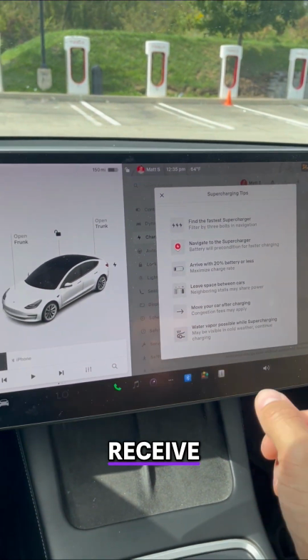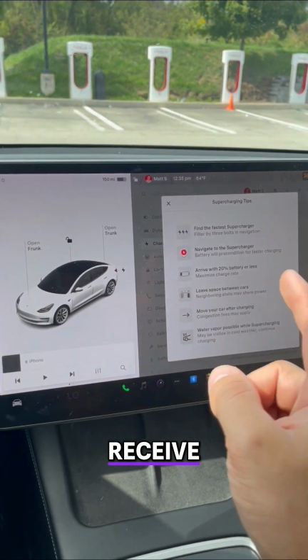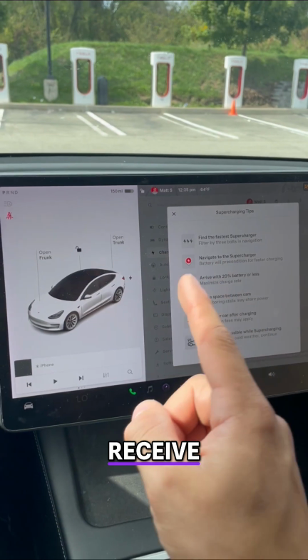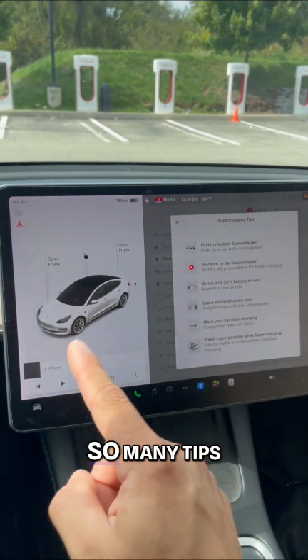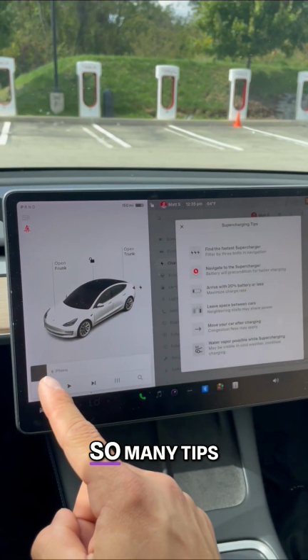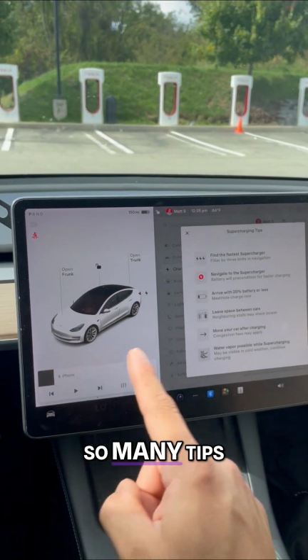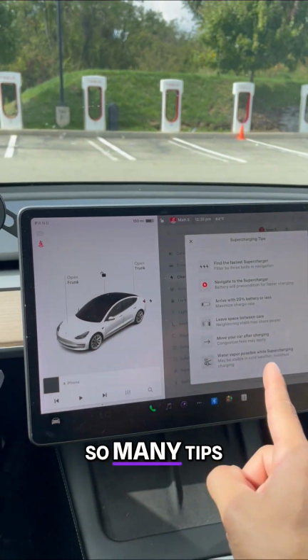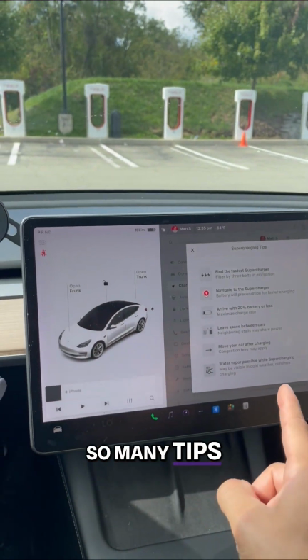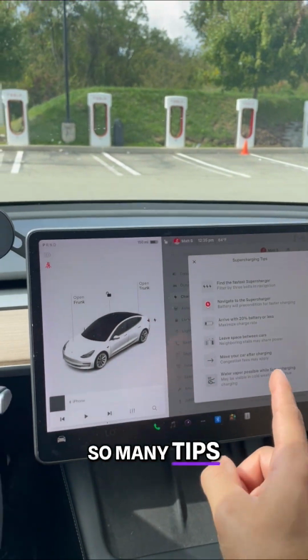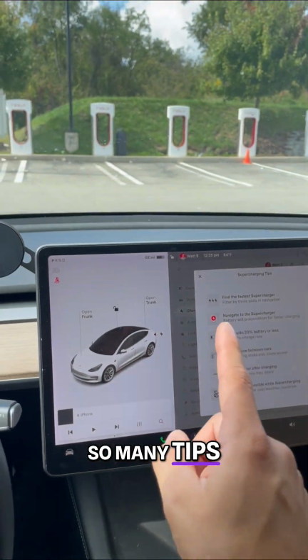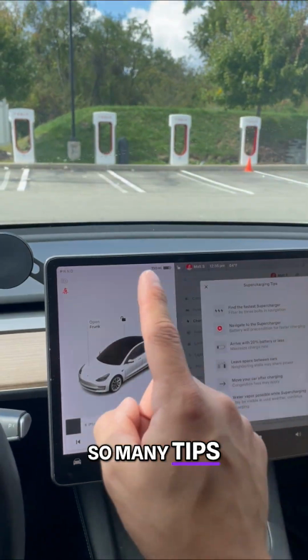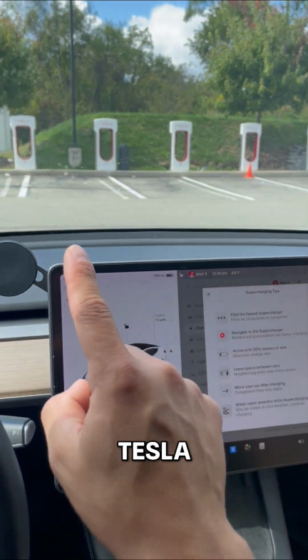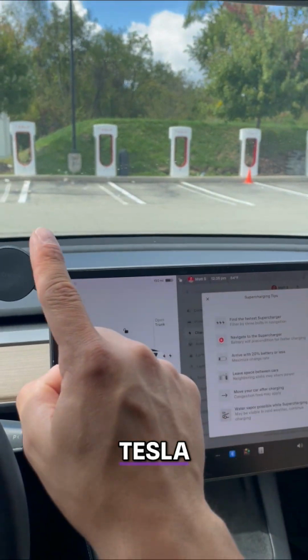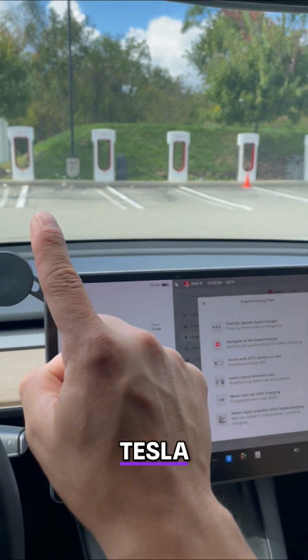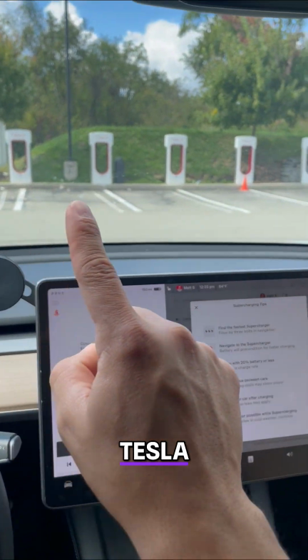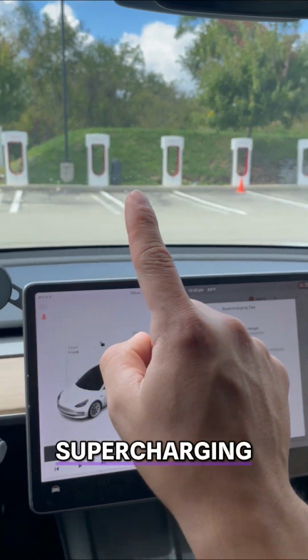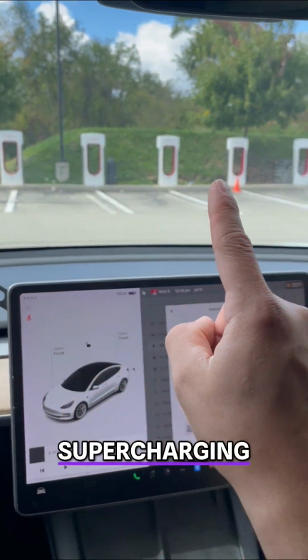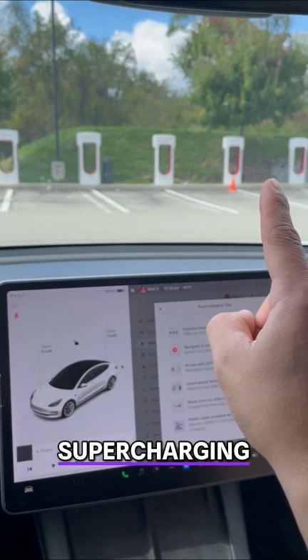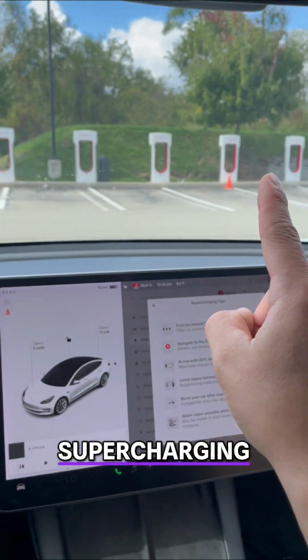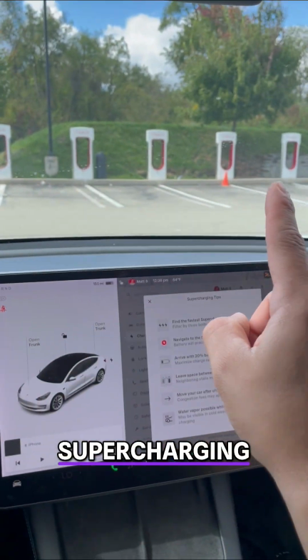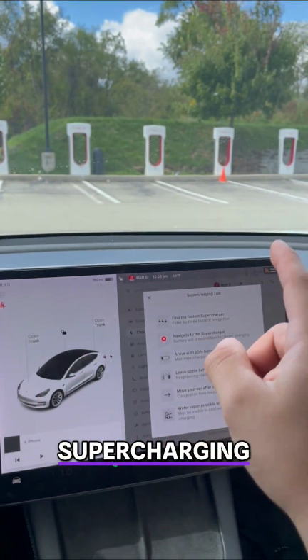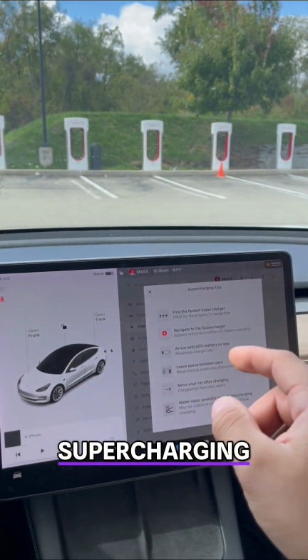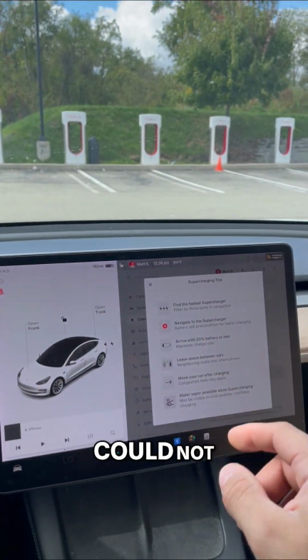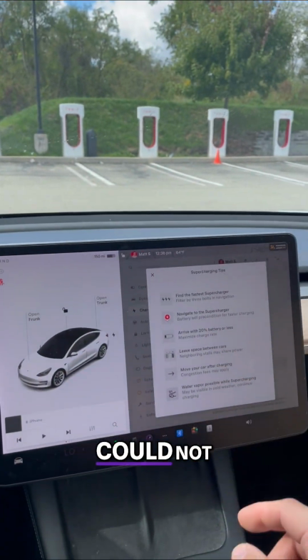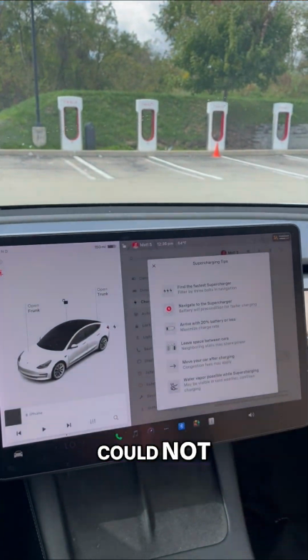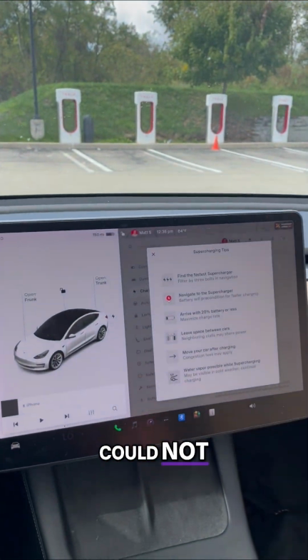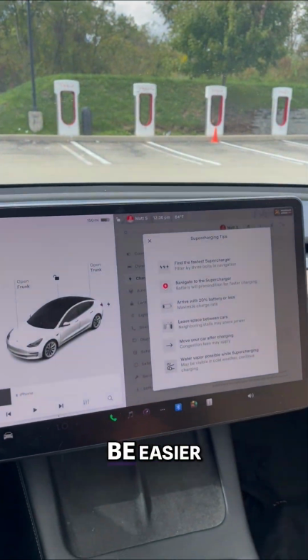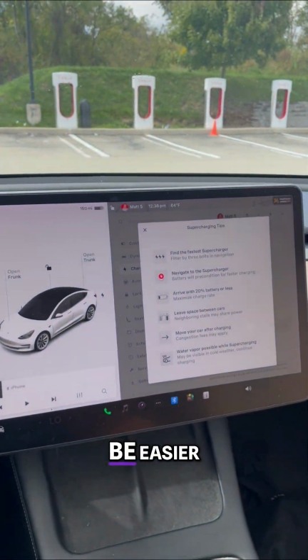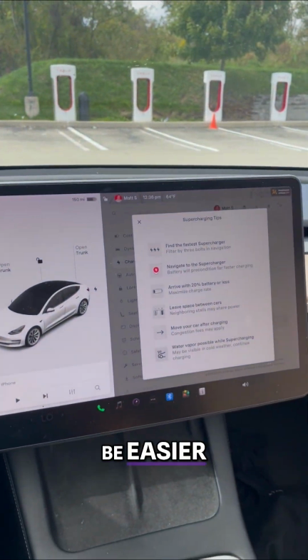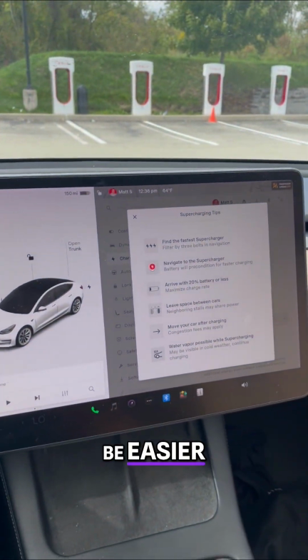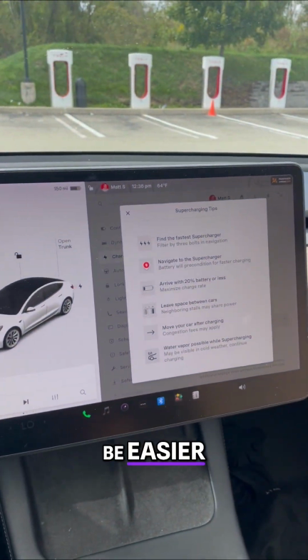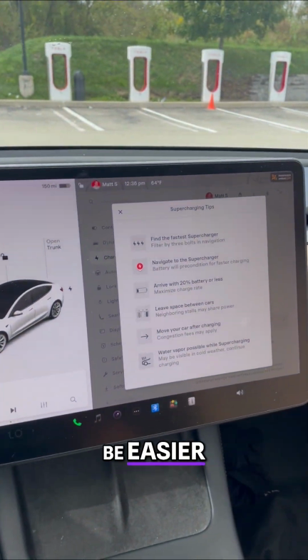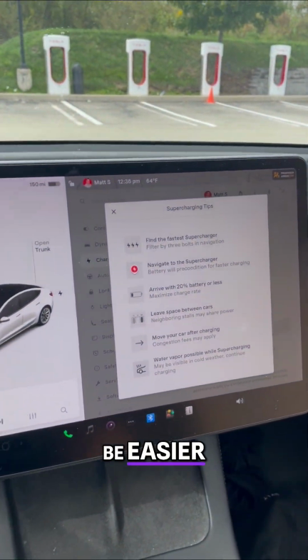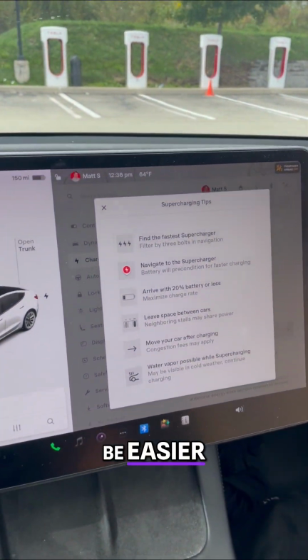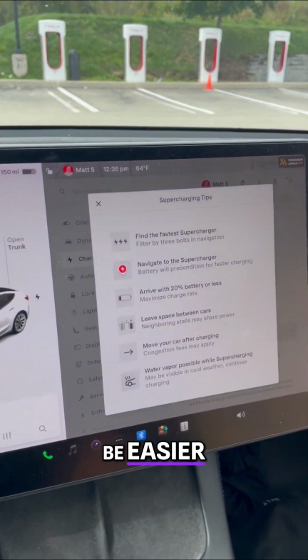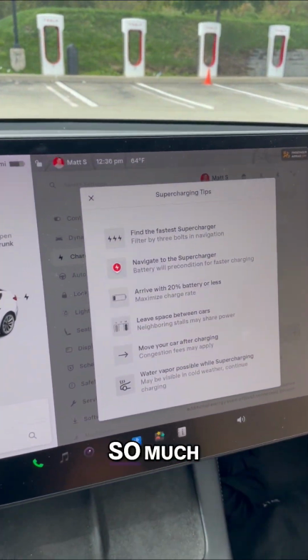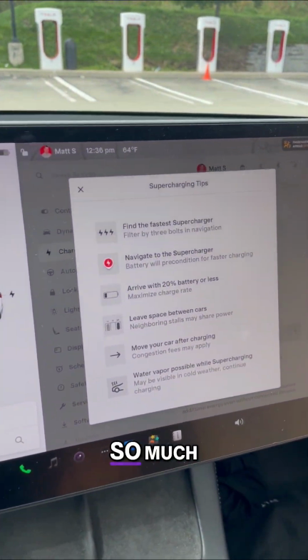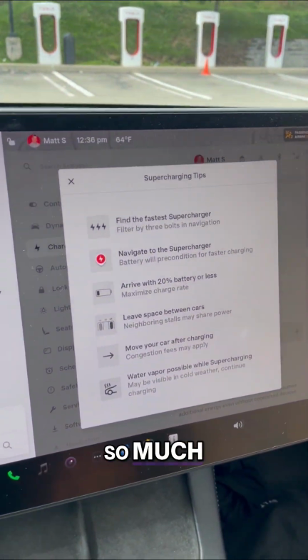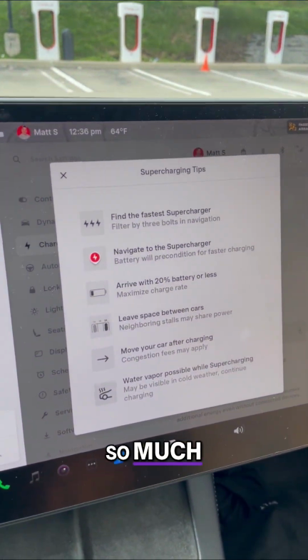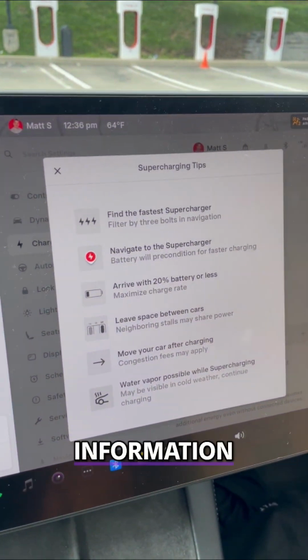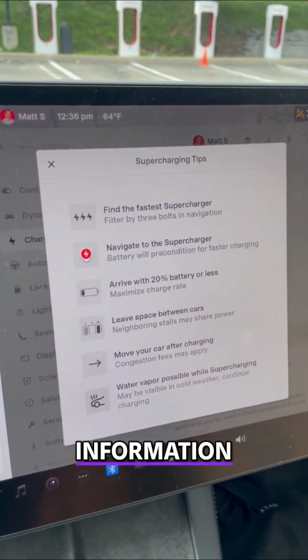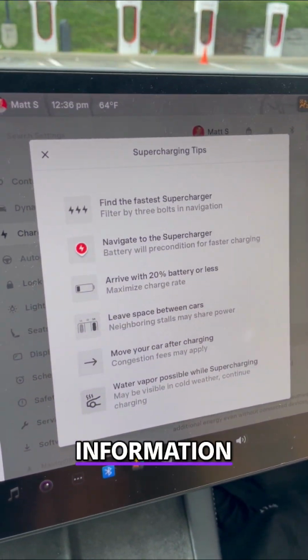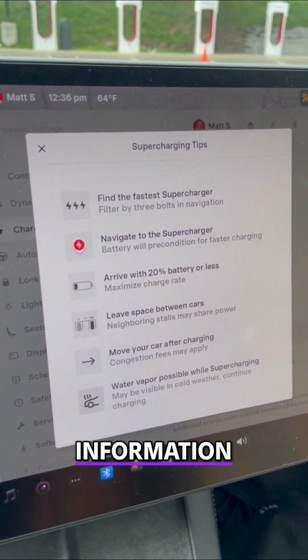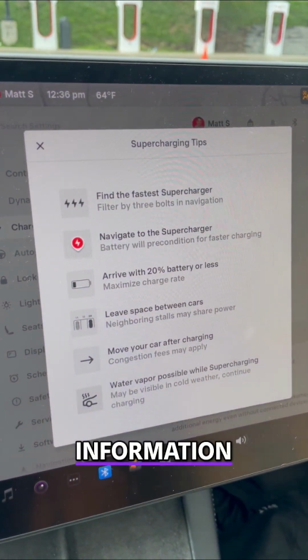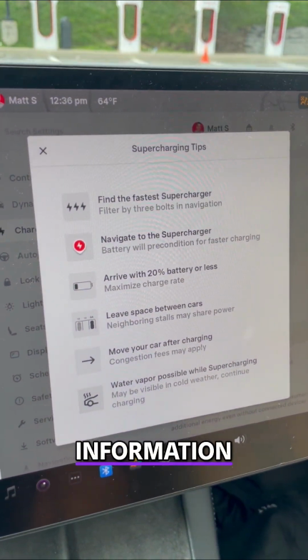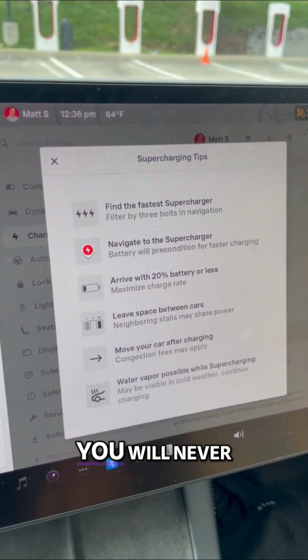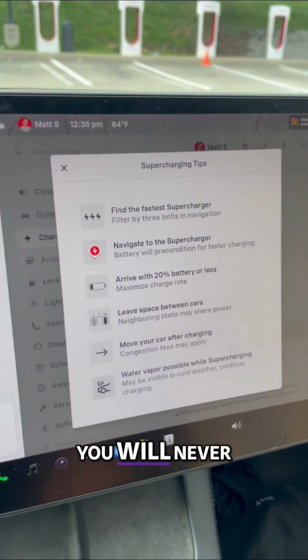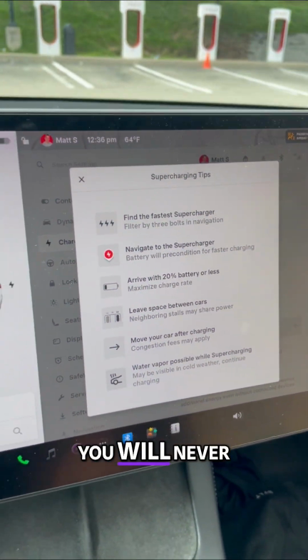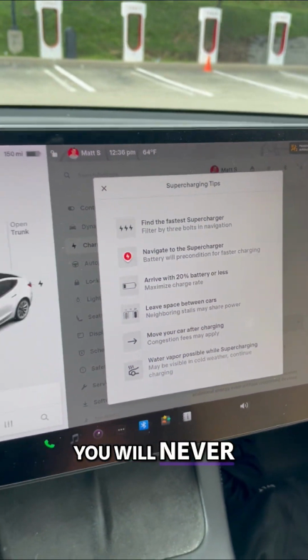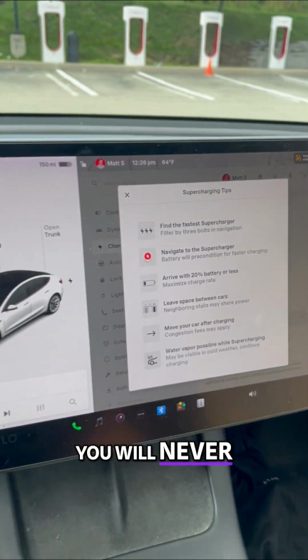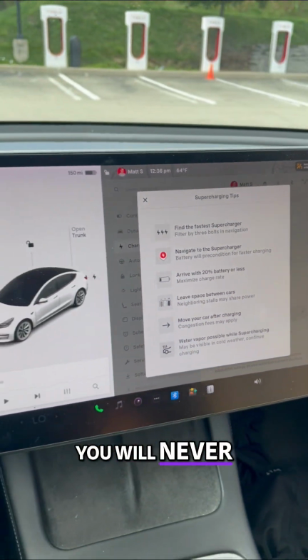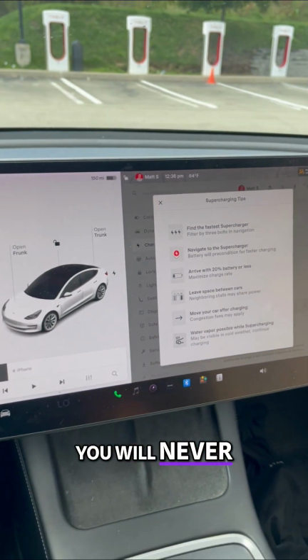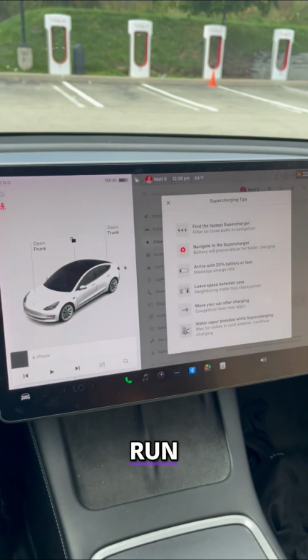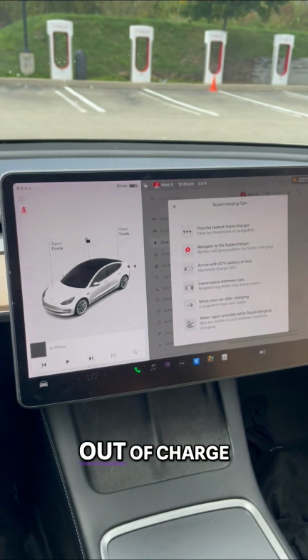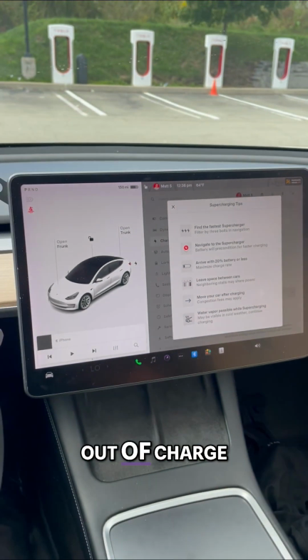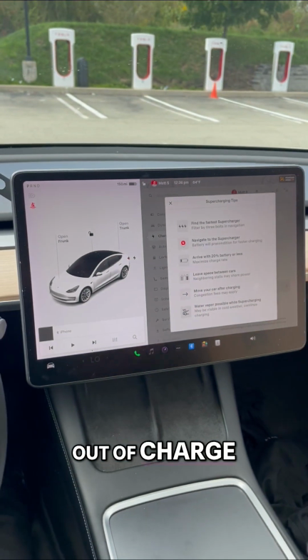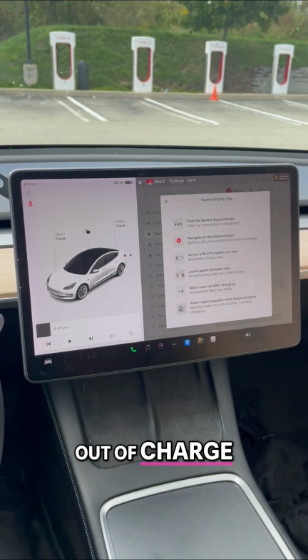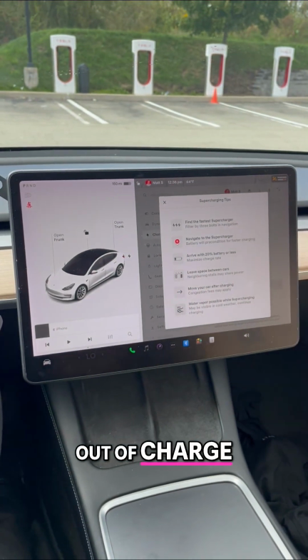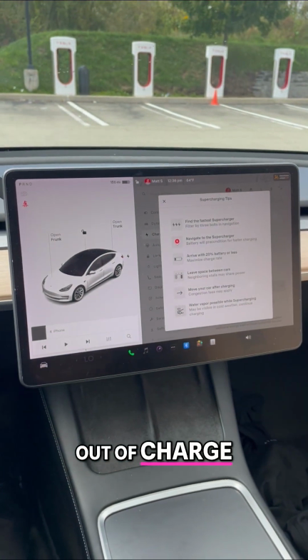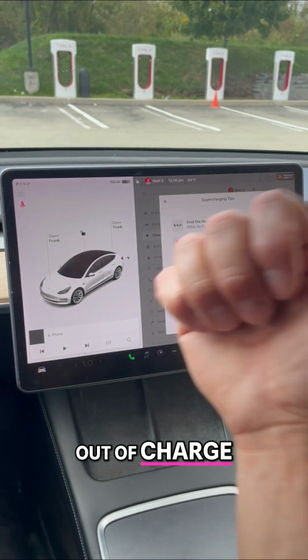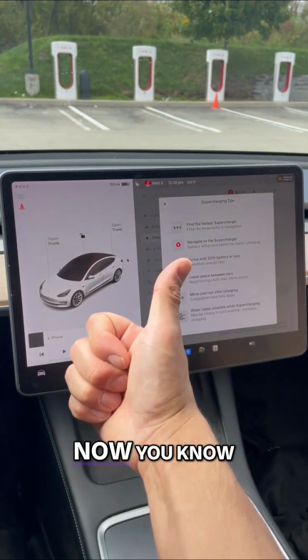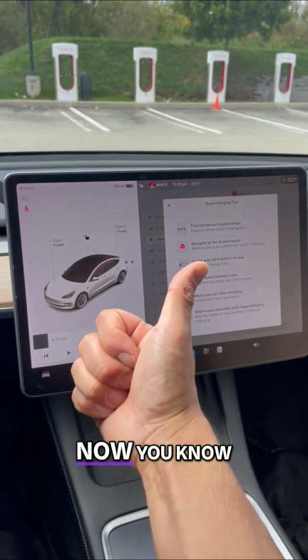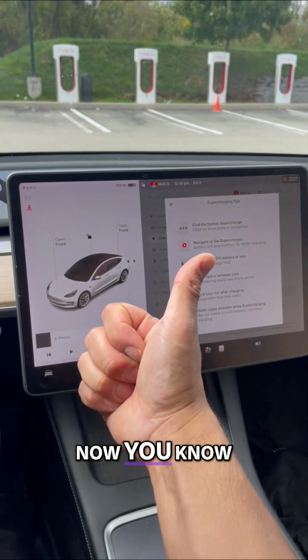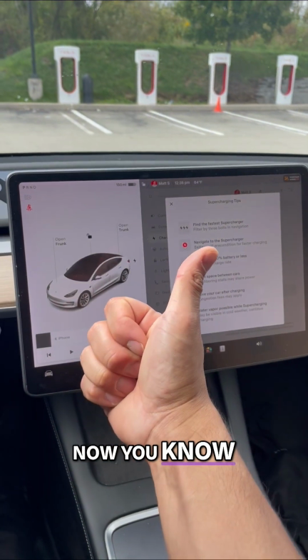So many tips. Tesla supercharging could not be easier — so much information available. You will never run out of charge. Now you know.